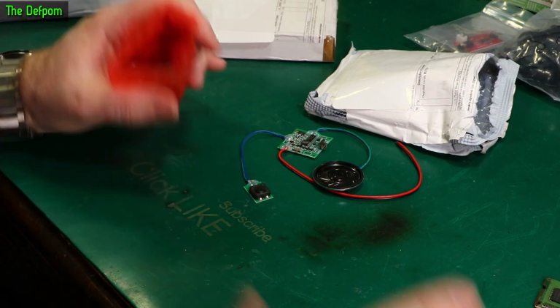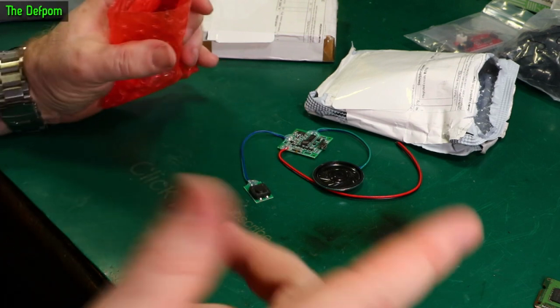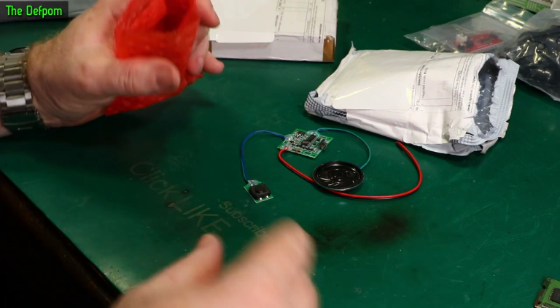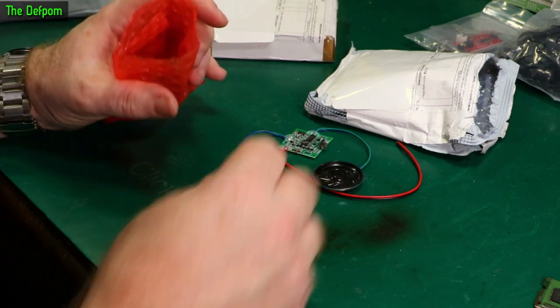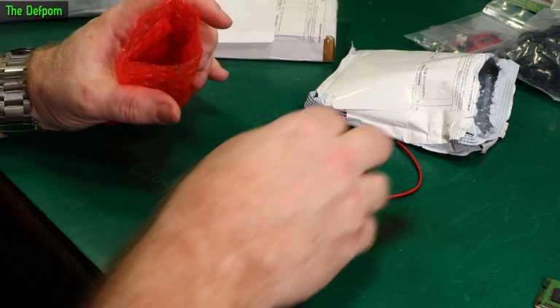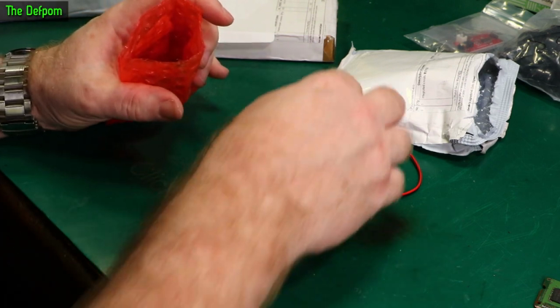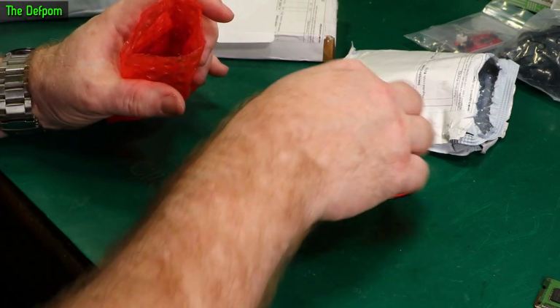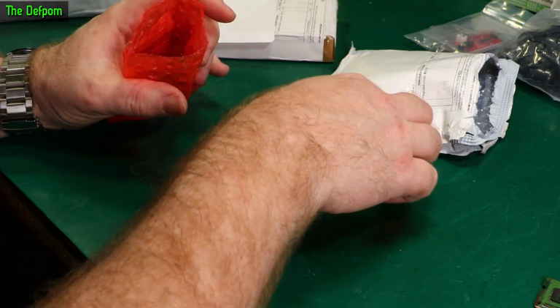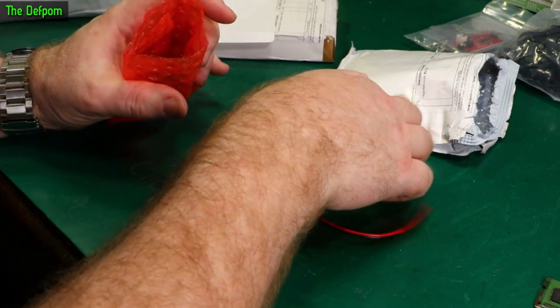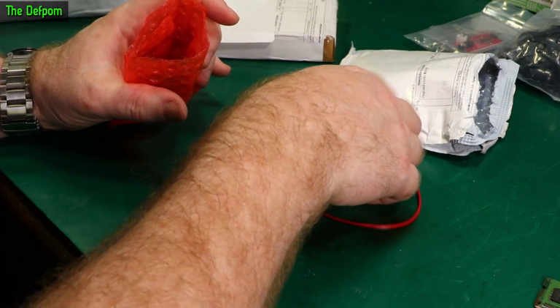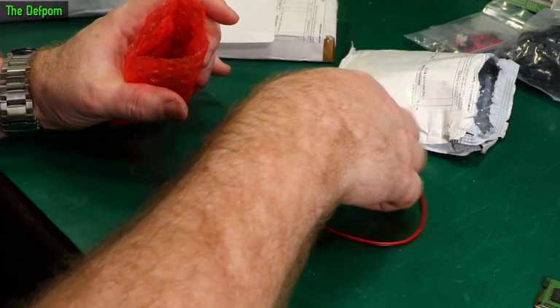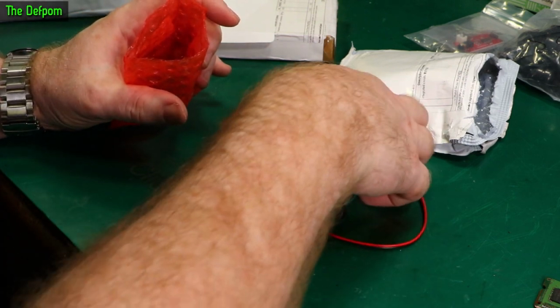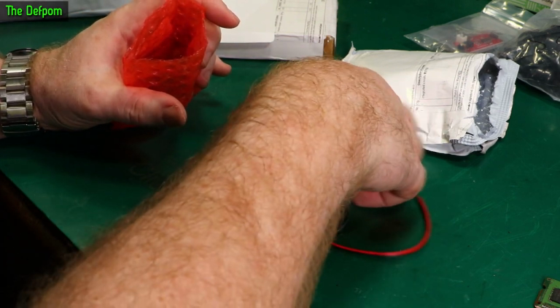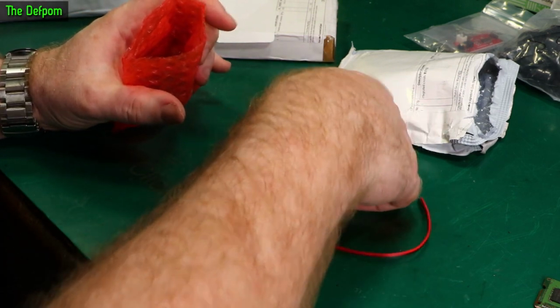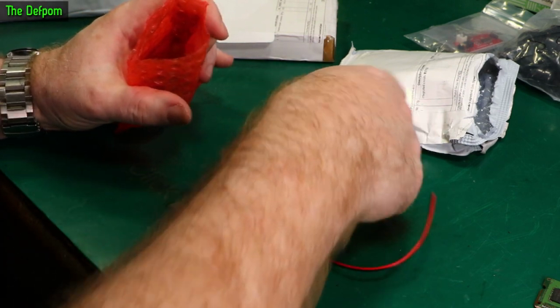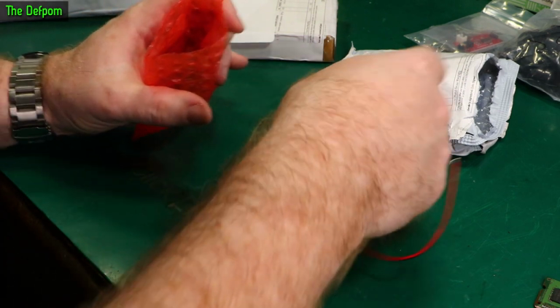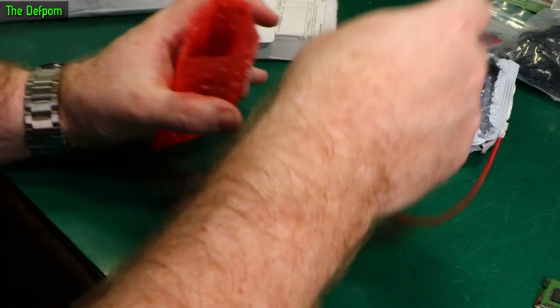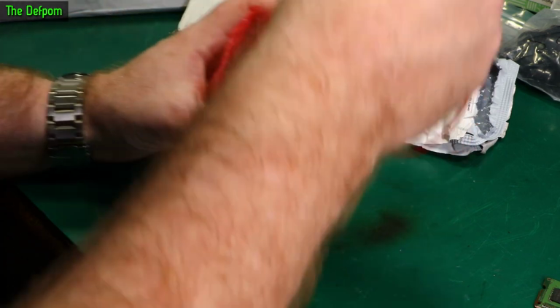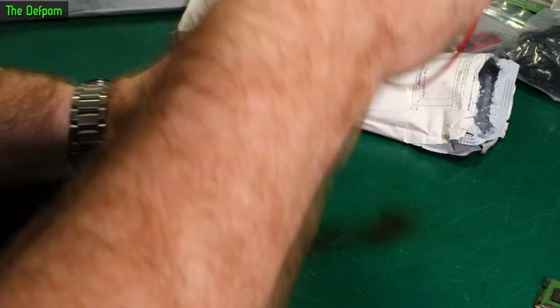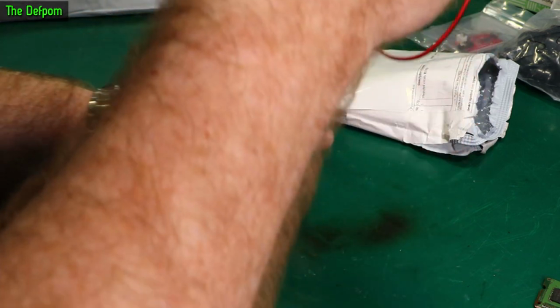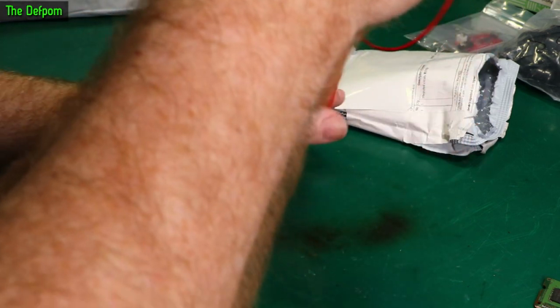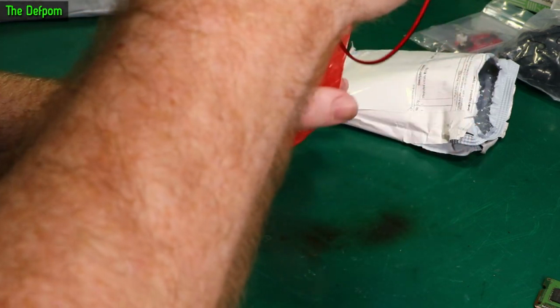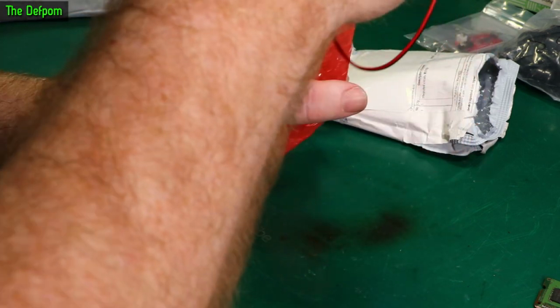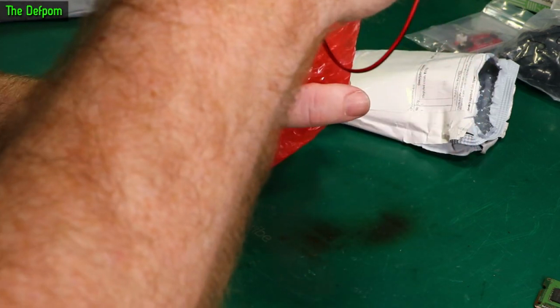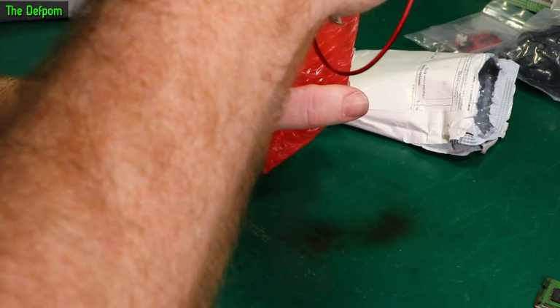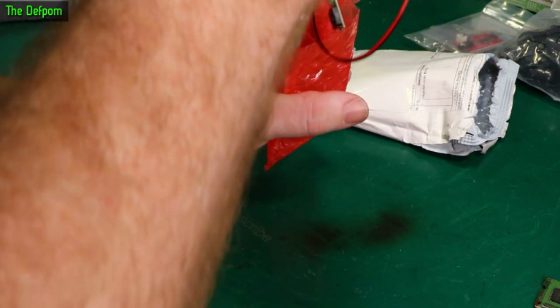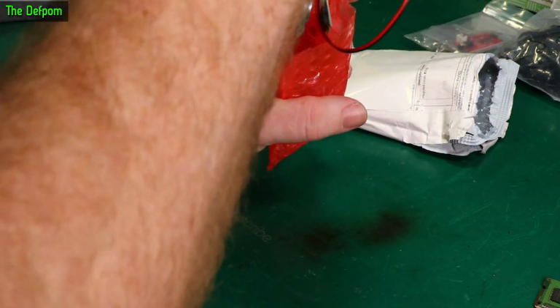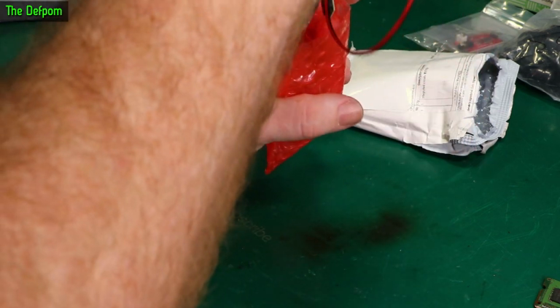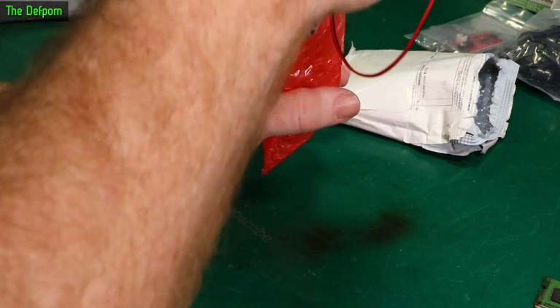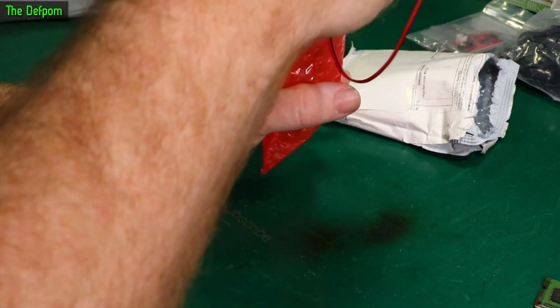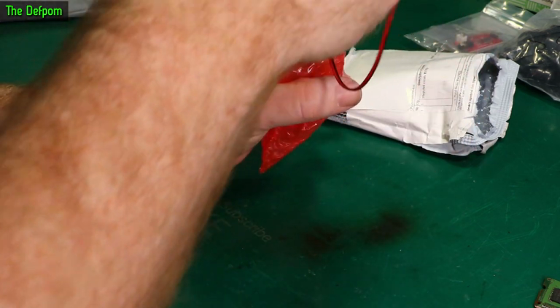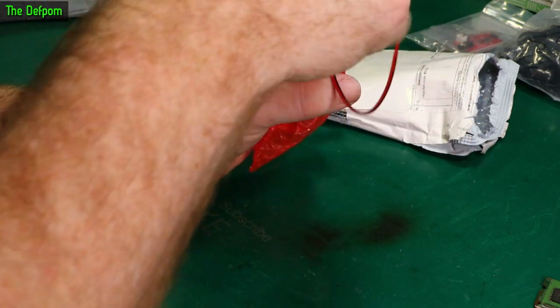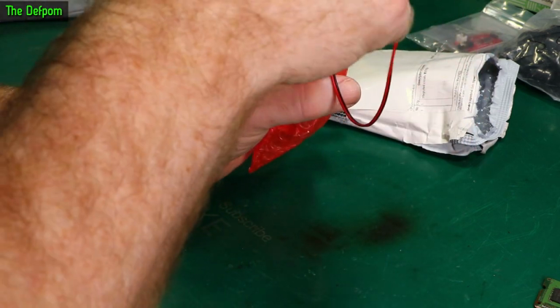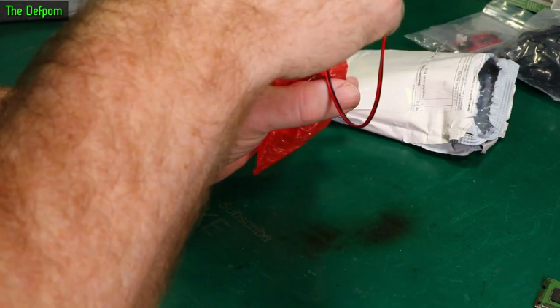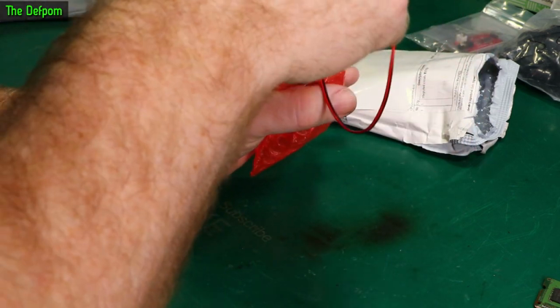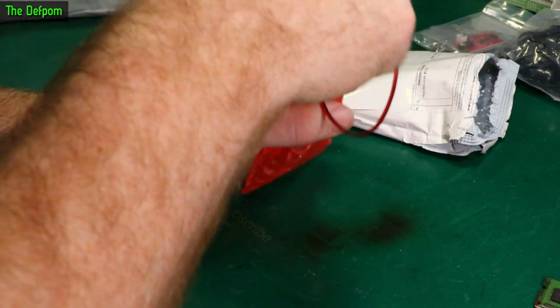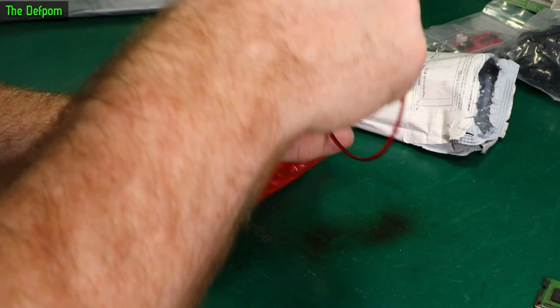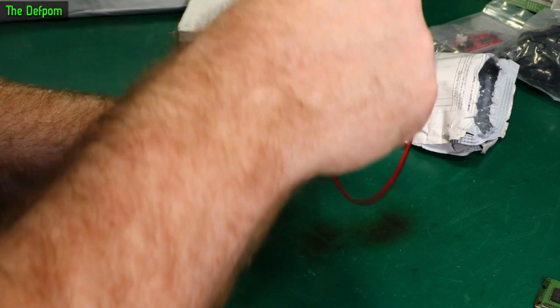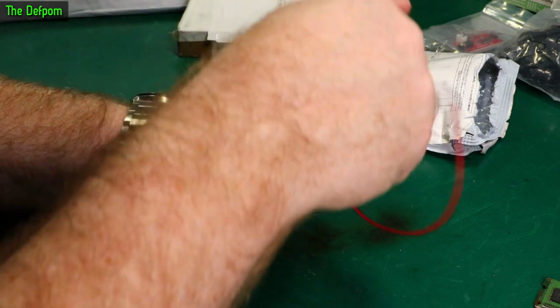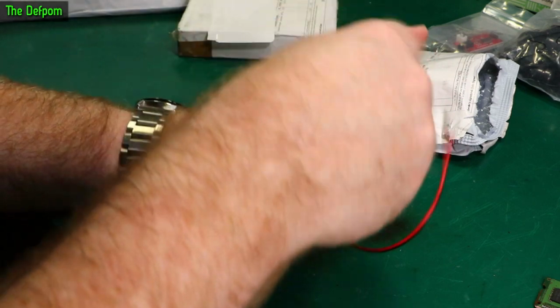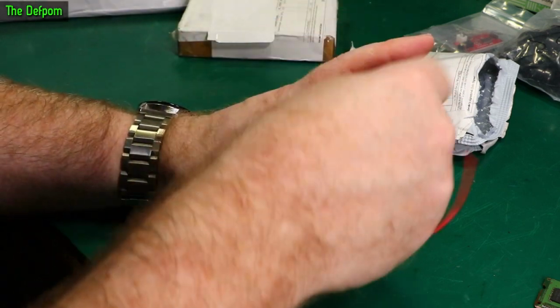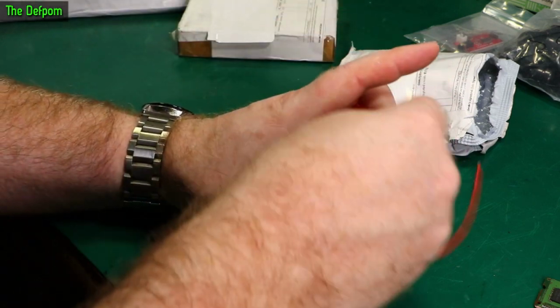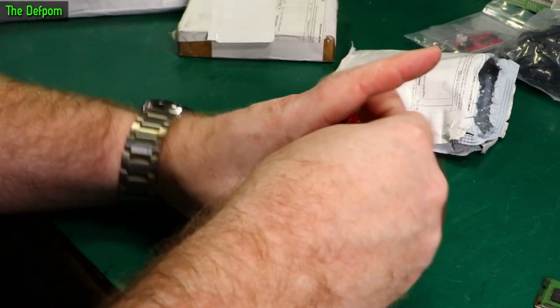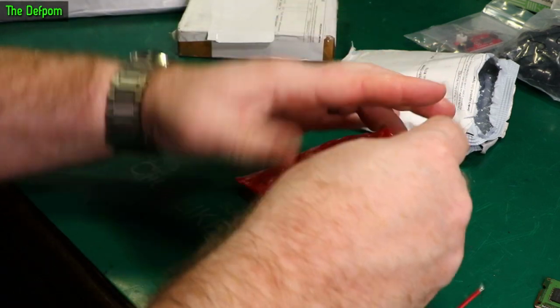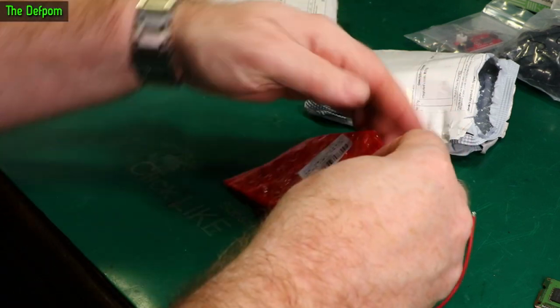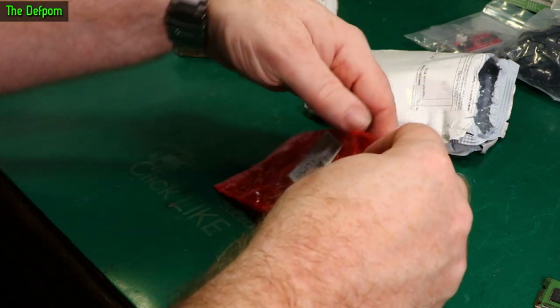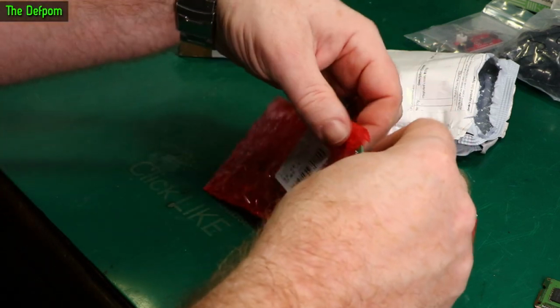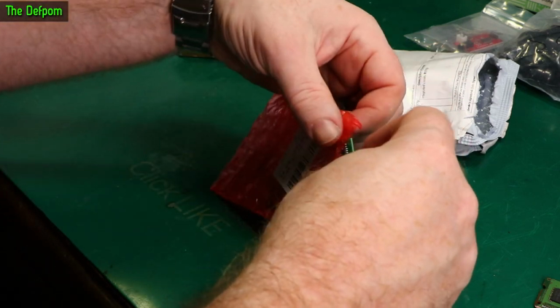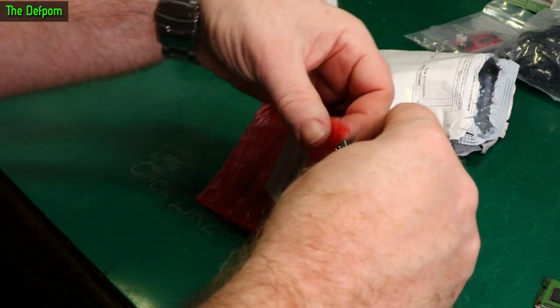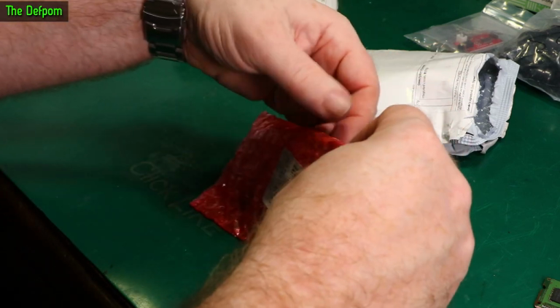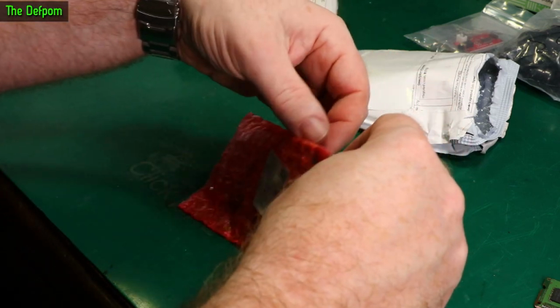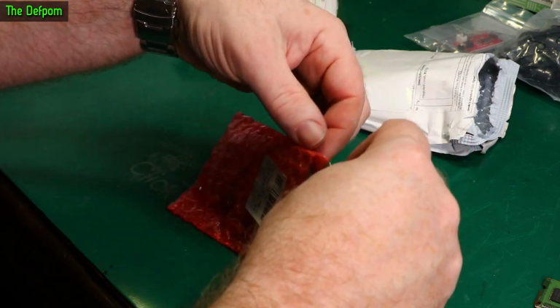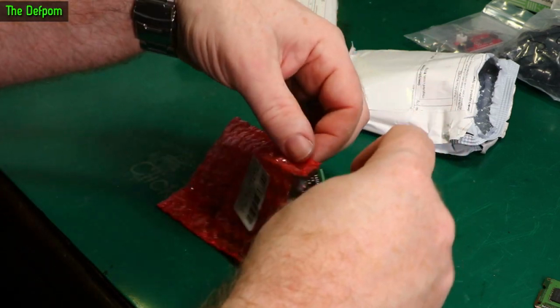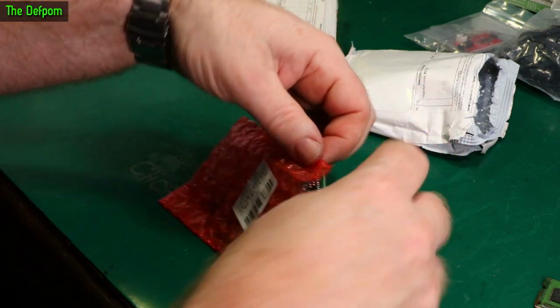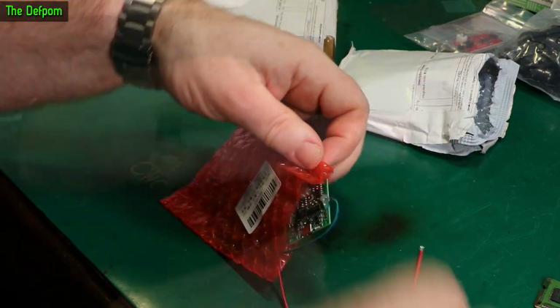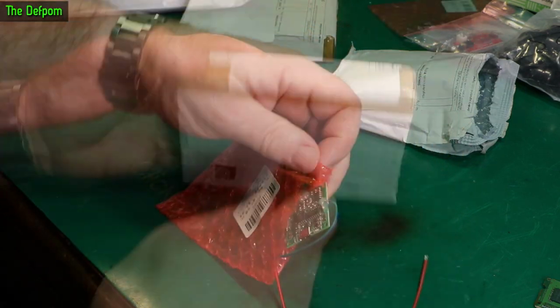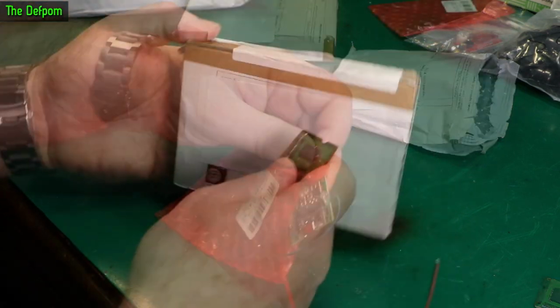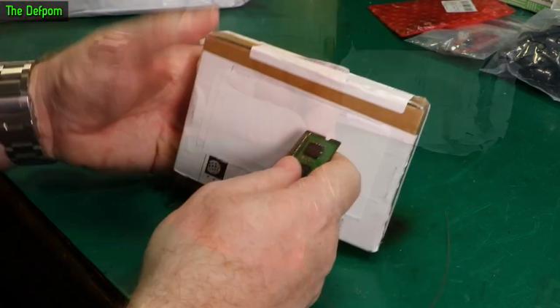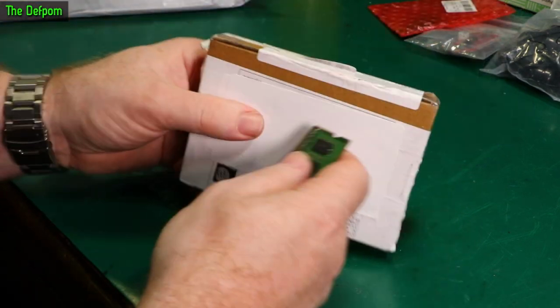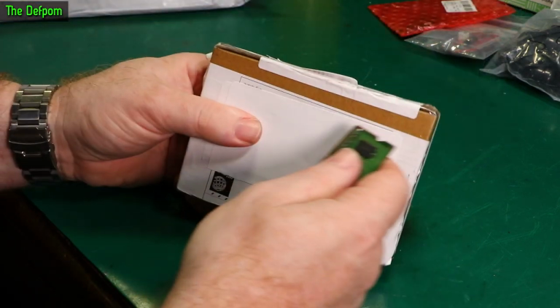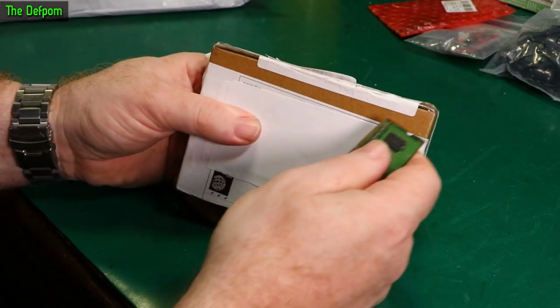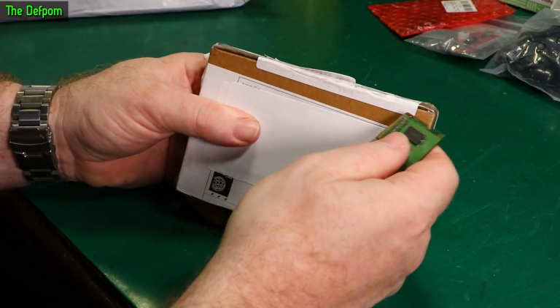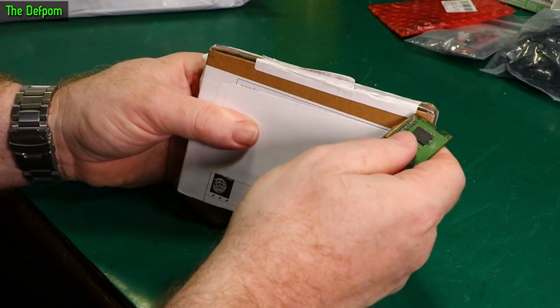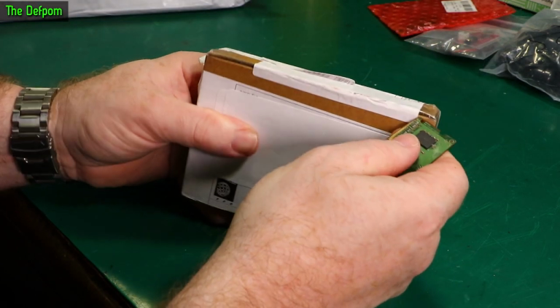So if you've got any experience with these audio playback modules or anything like this, please comment down below — I'd like to hear your feedback.